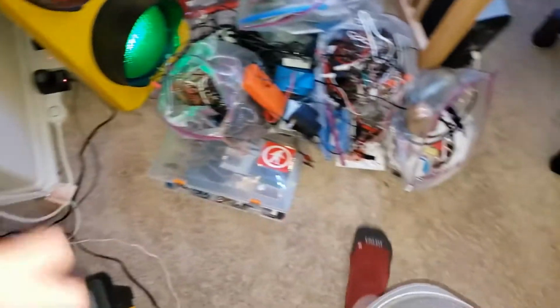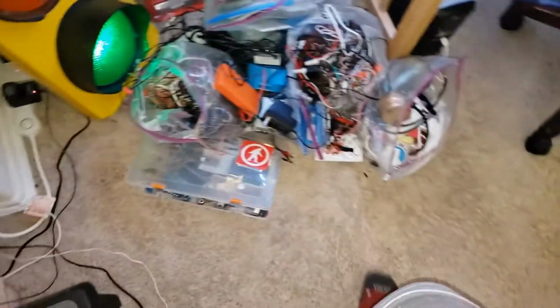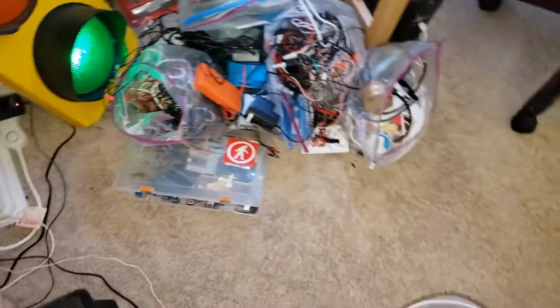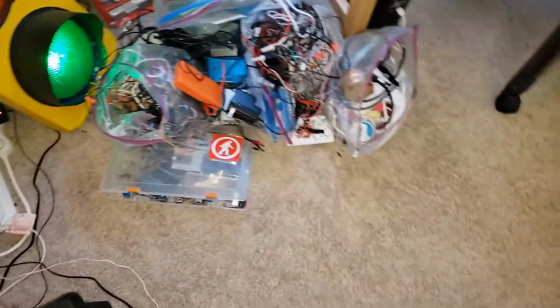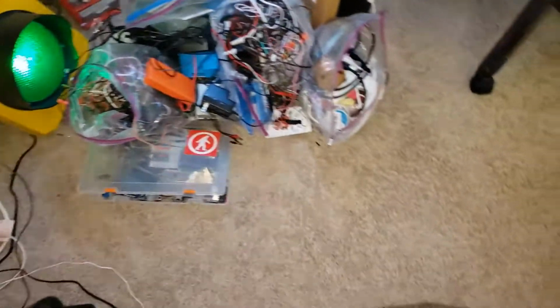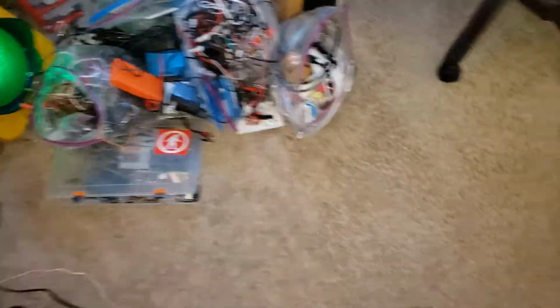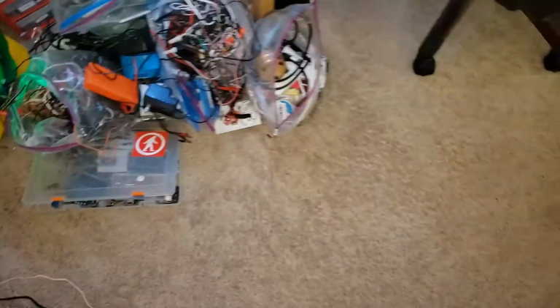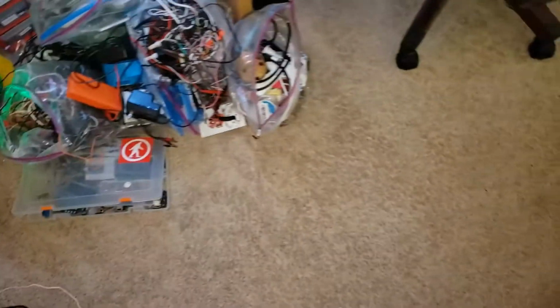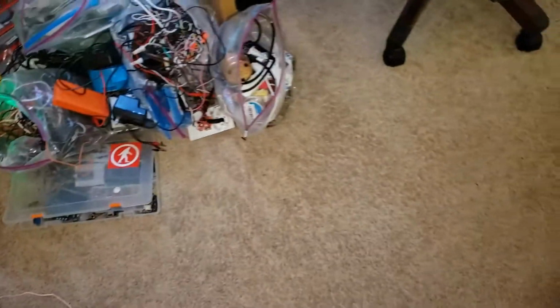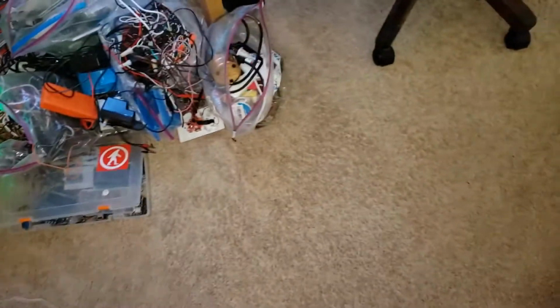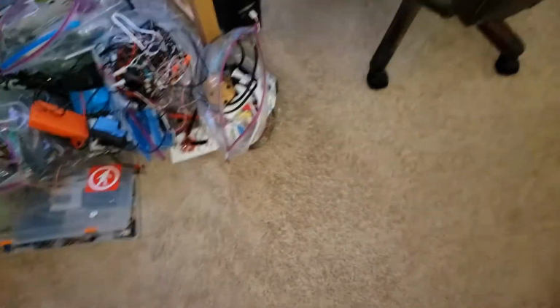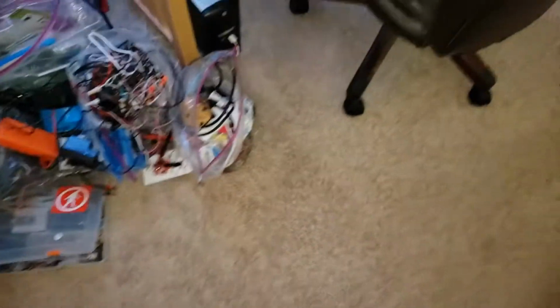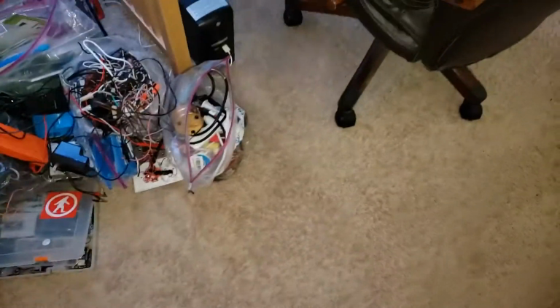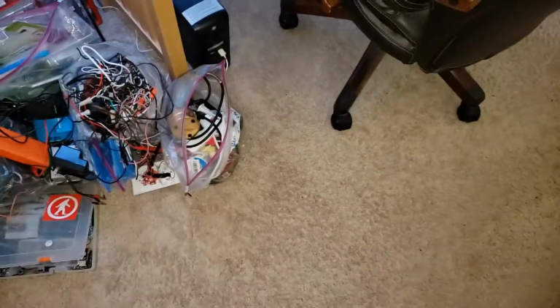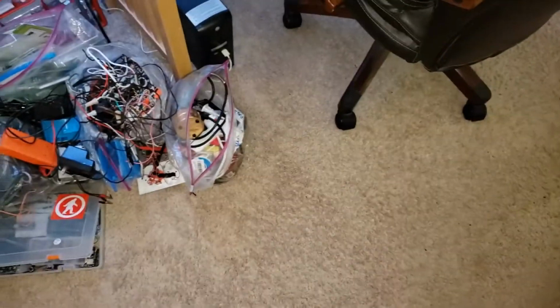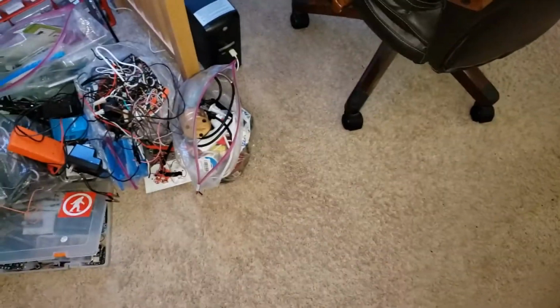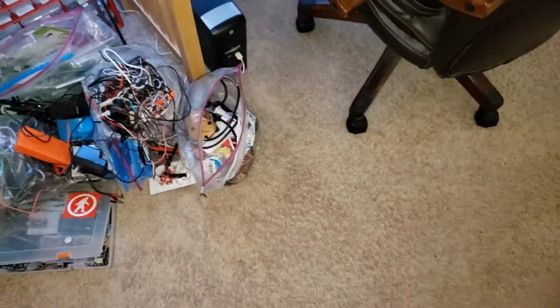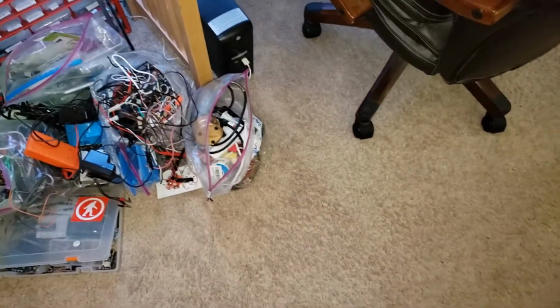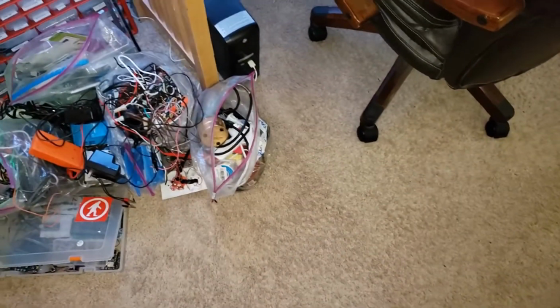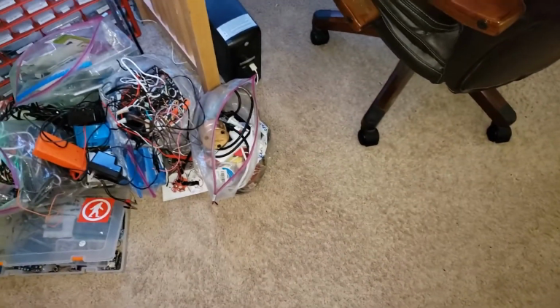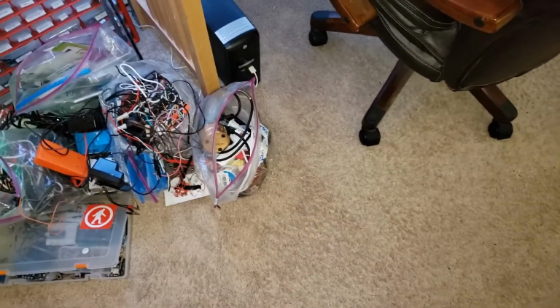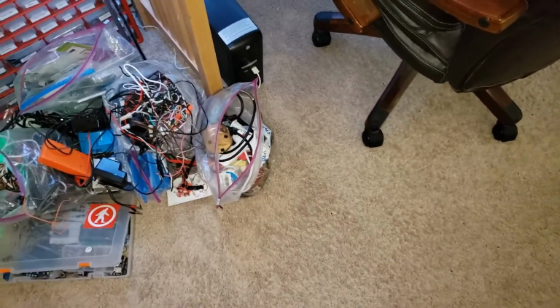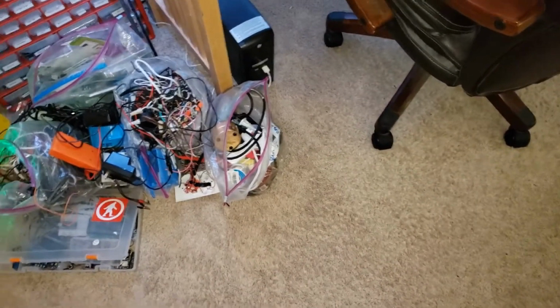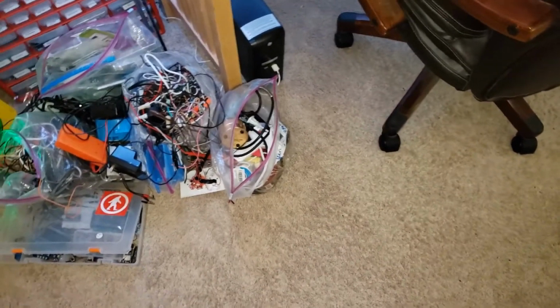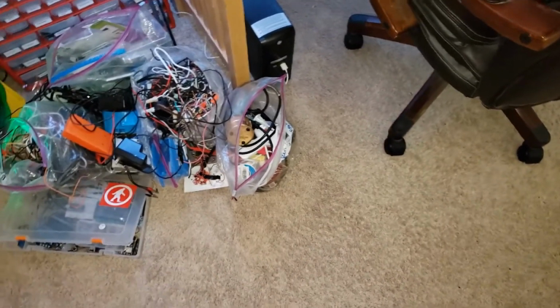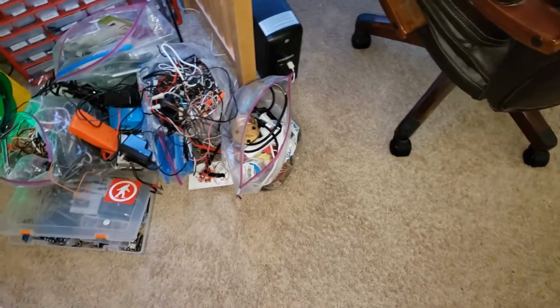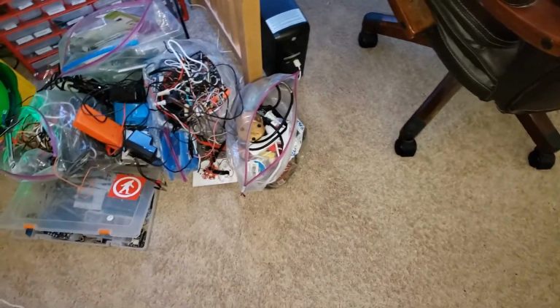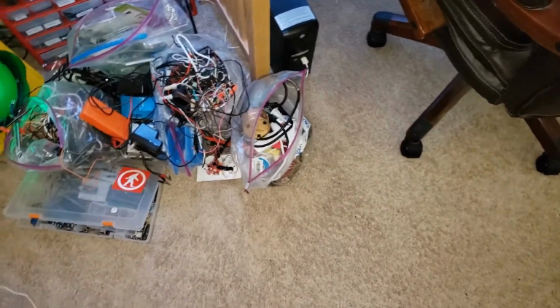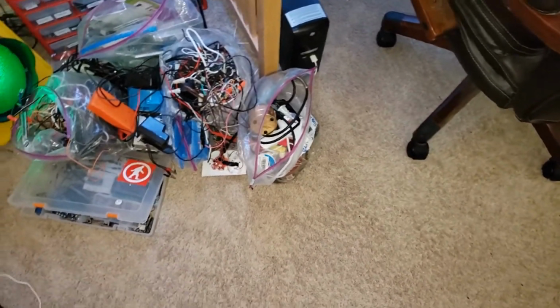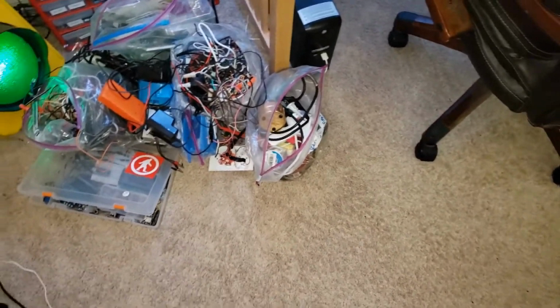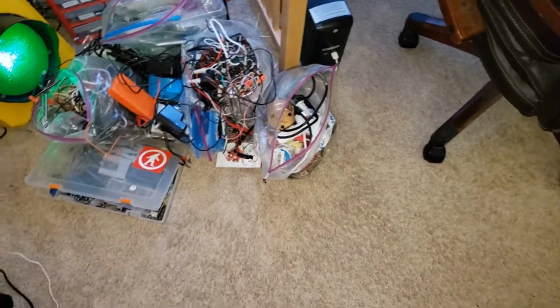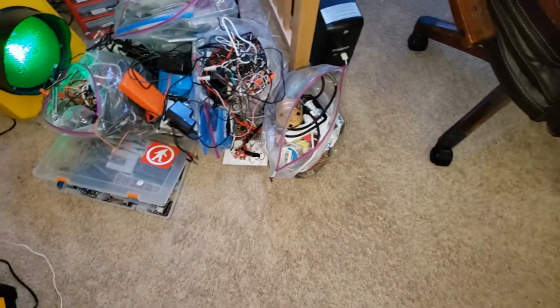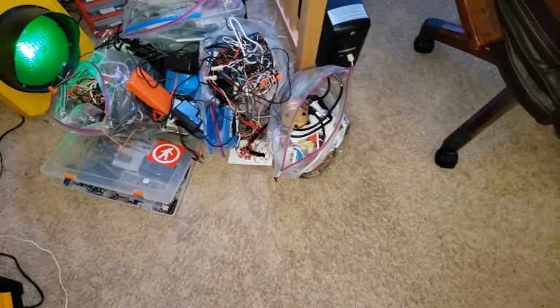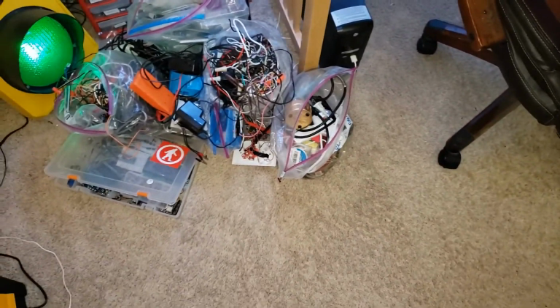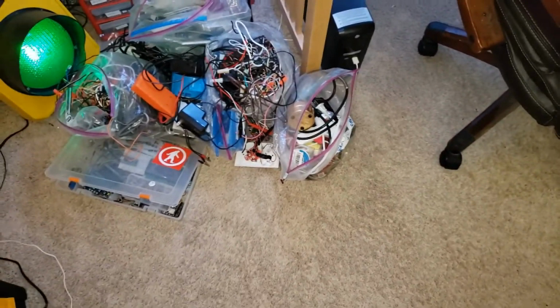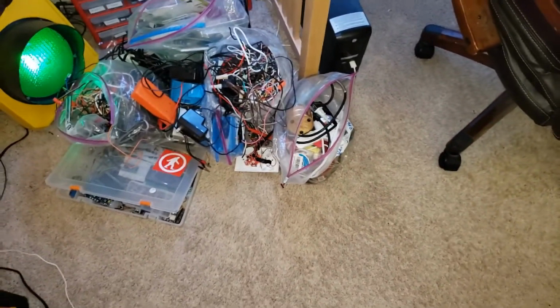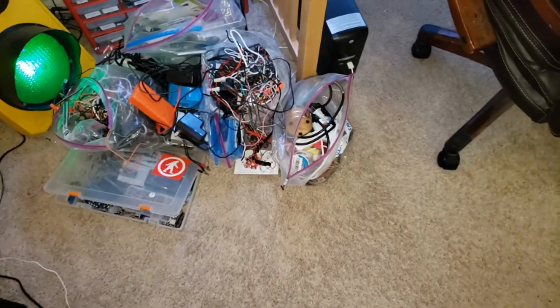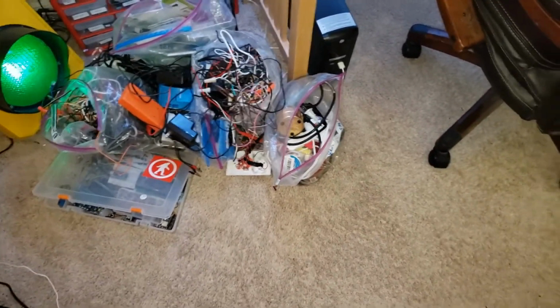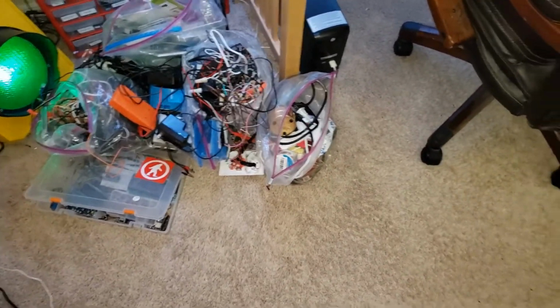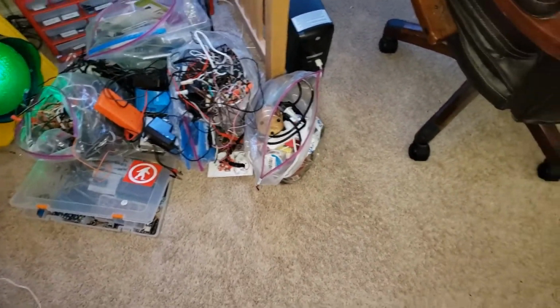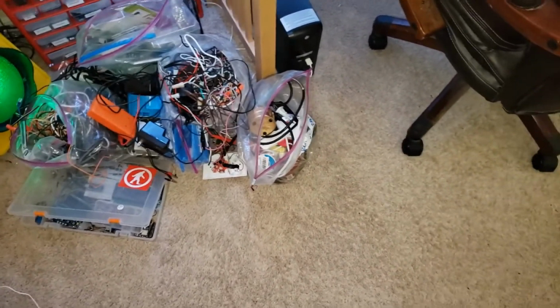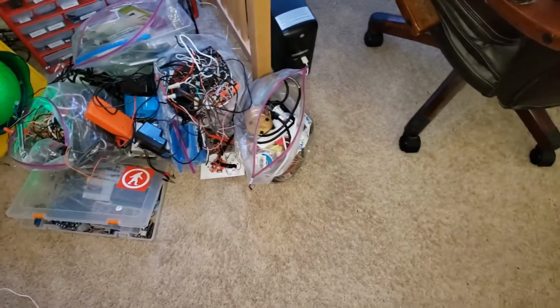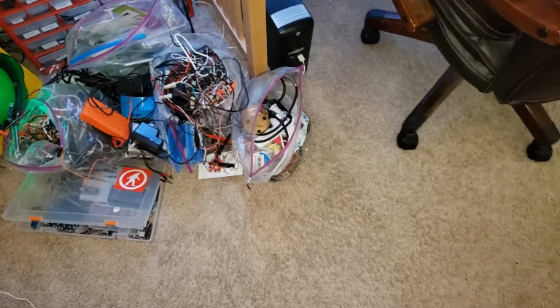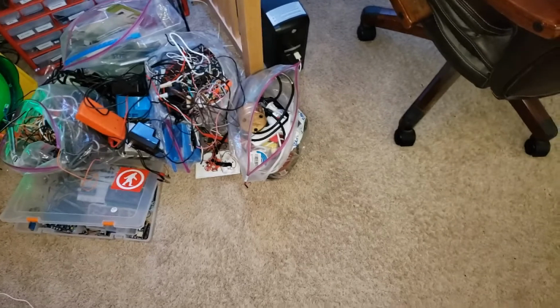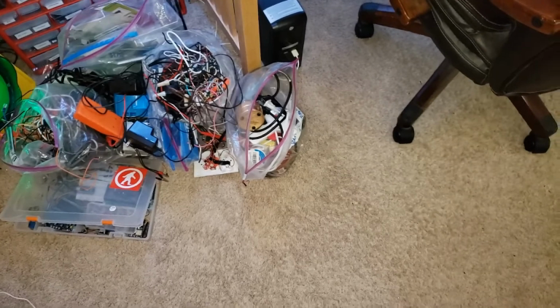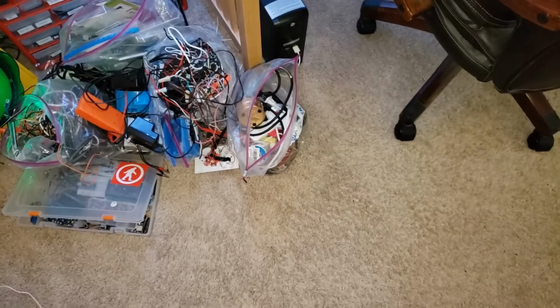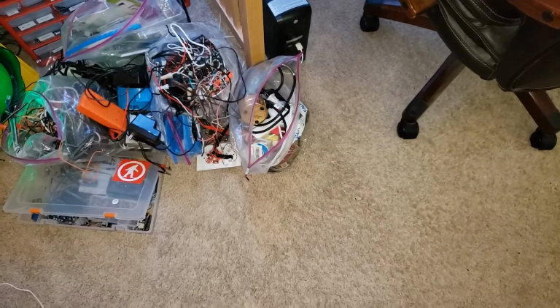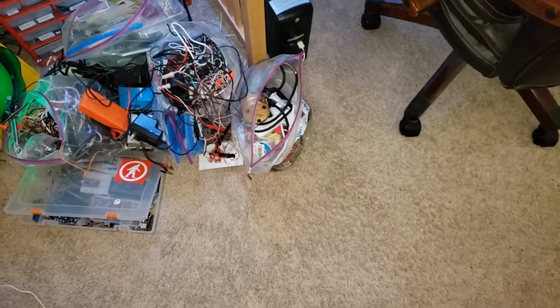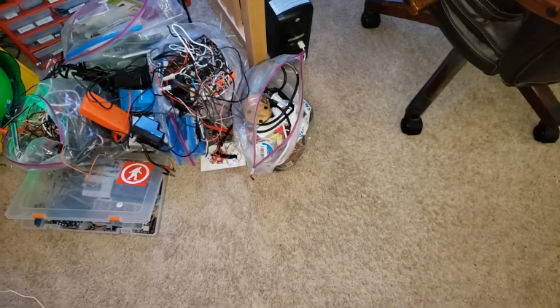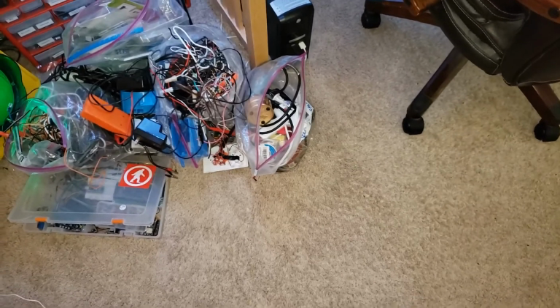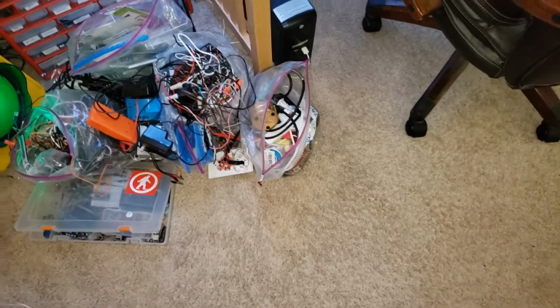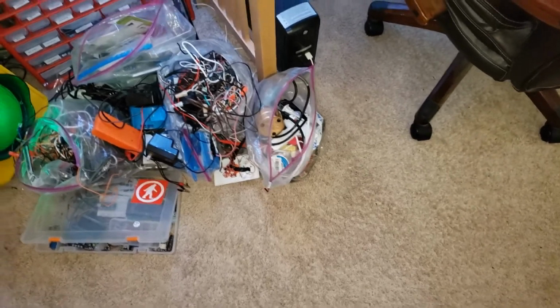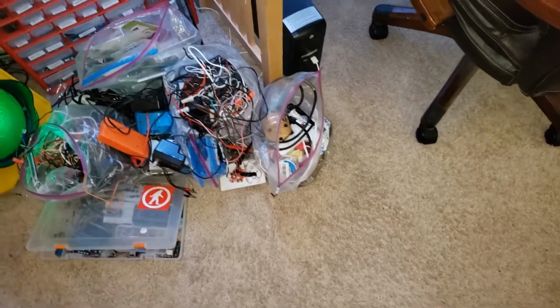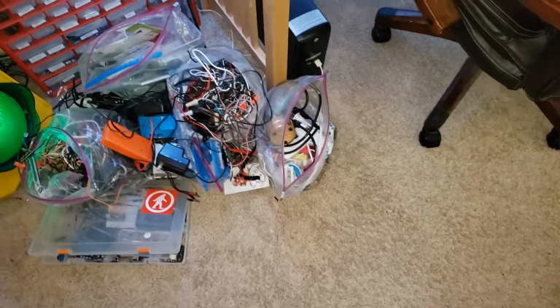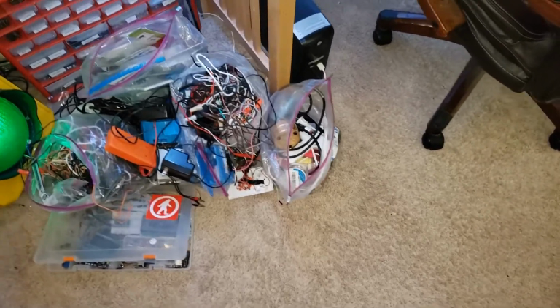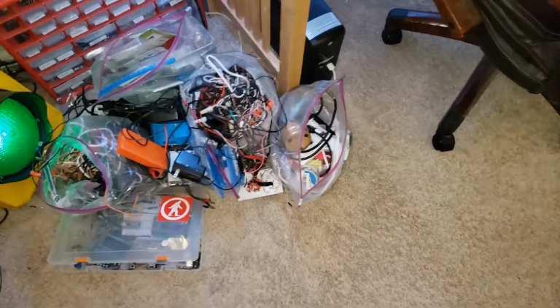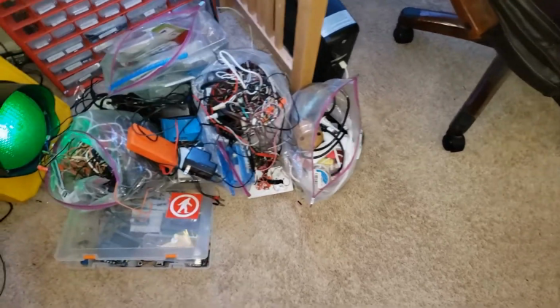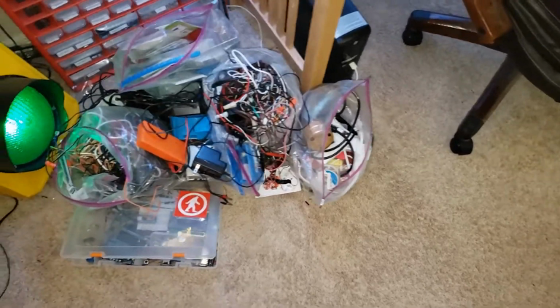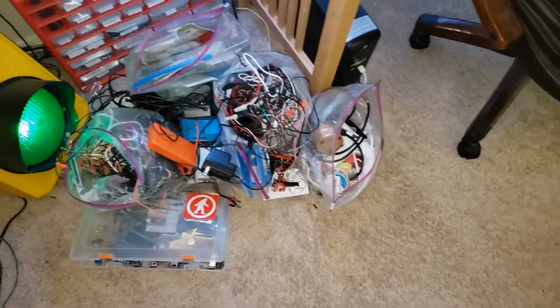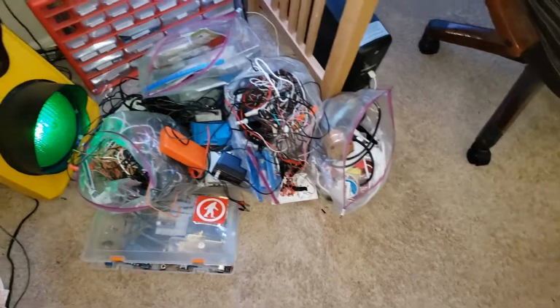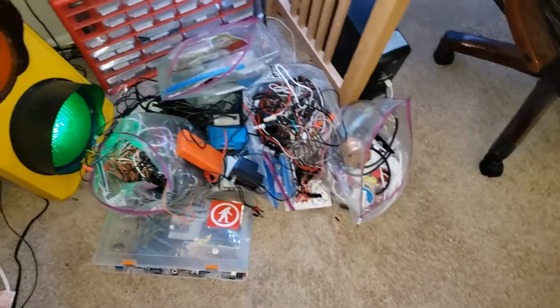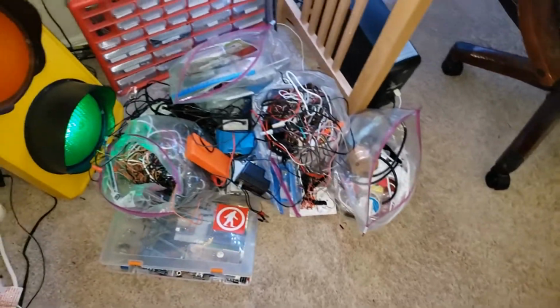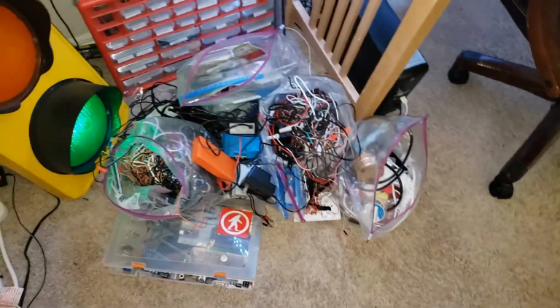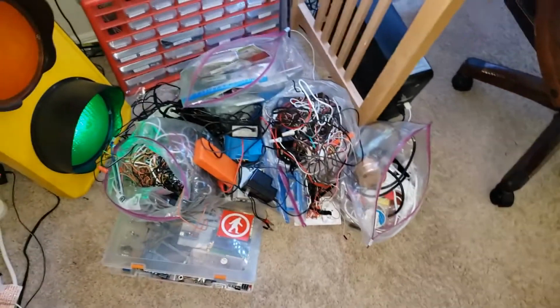Hey guys, I'm the Knocking Attitude here, and this will be mini fire alarm system test 11, so let's get started.